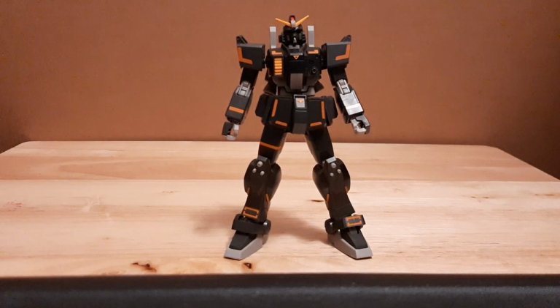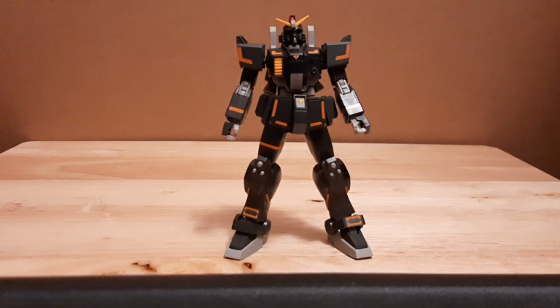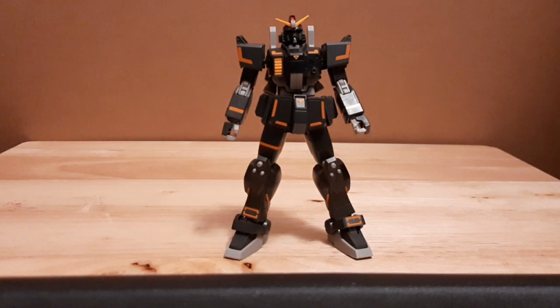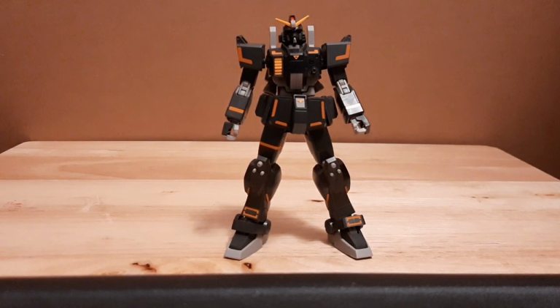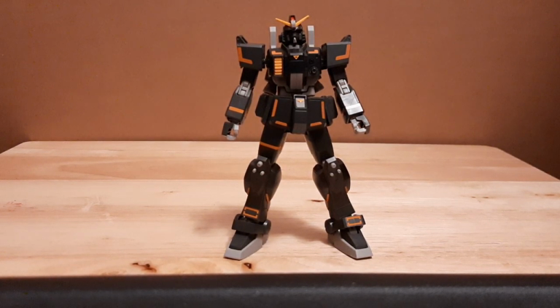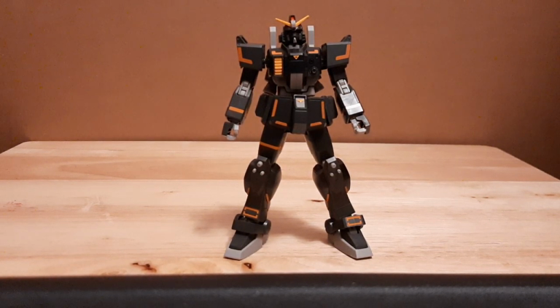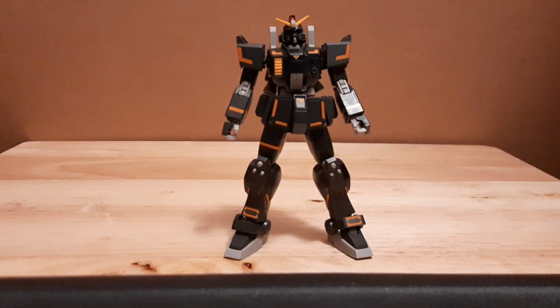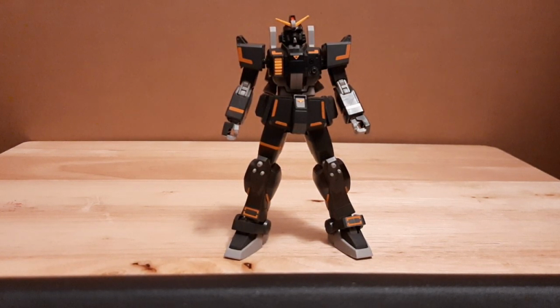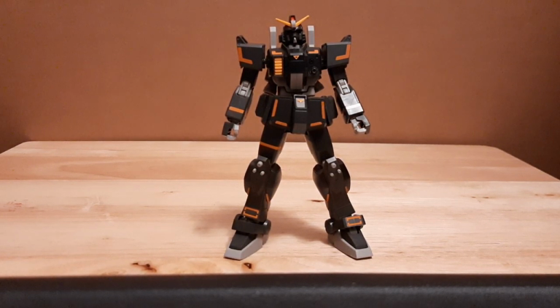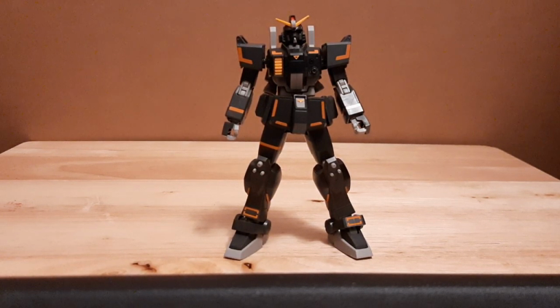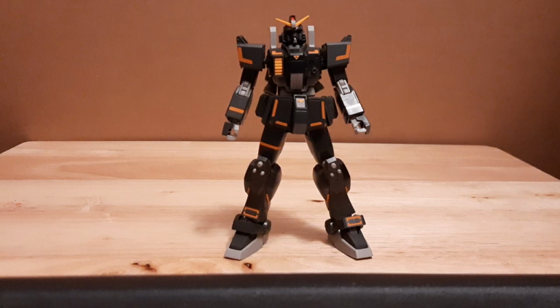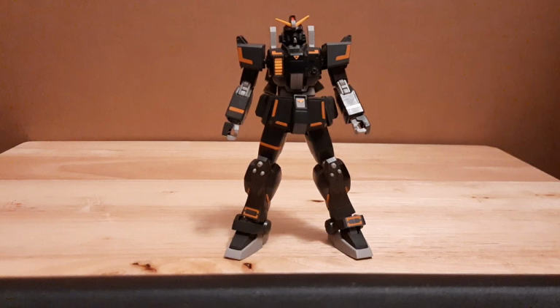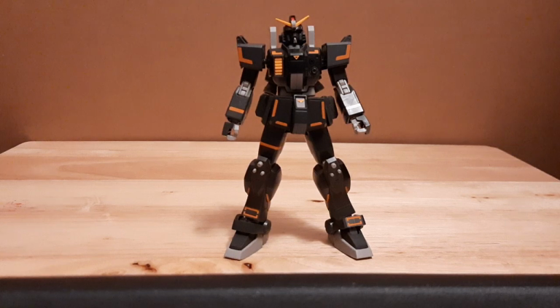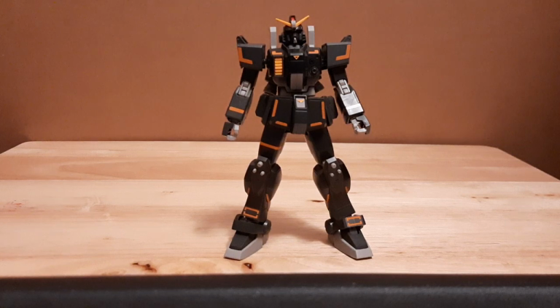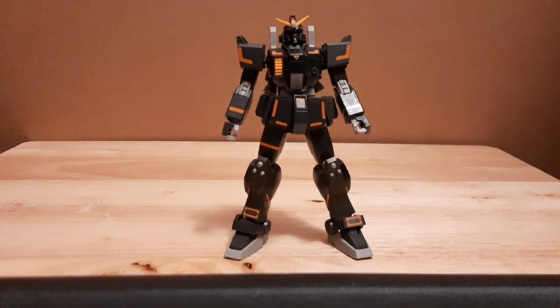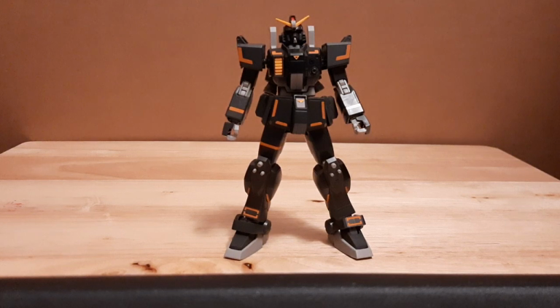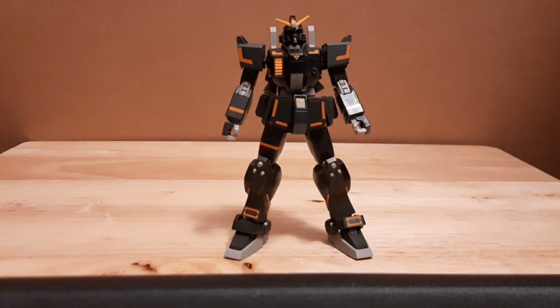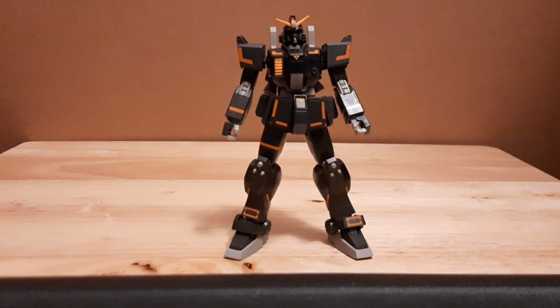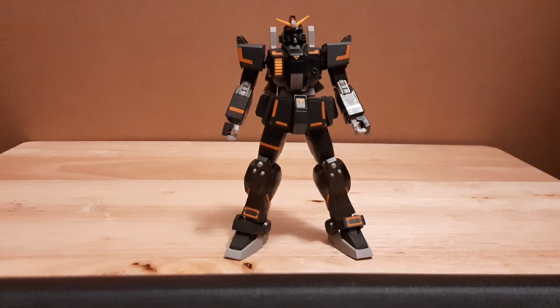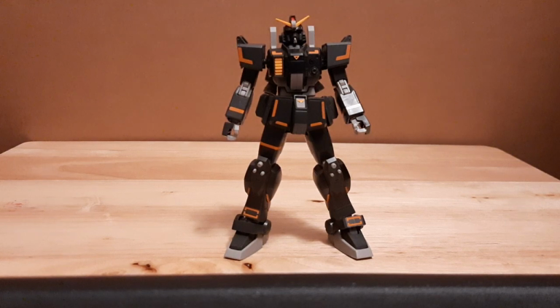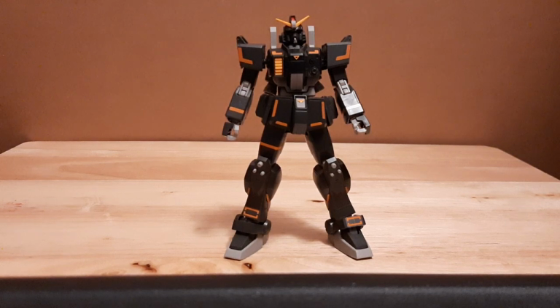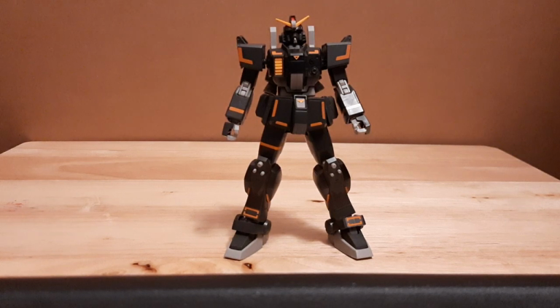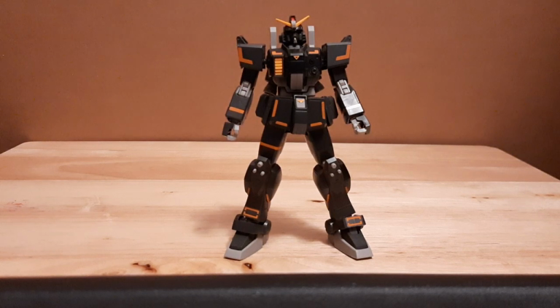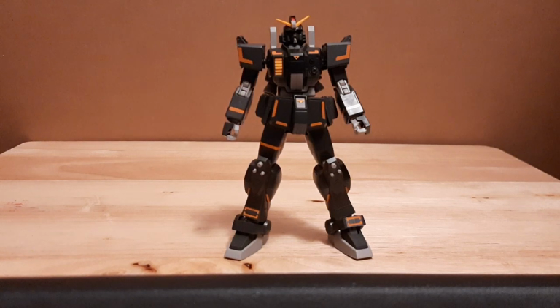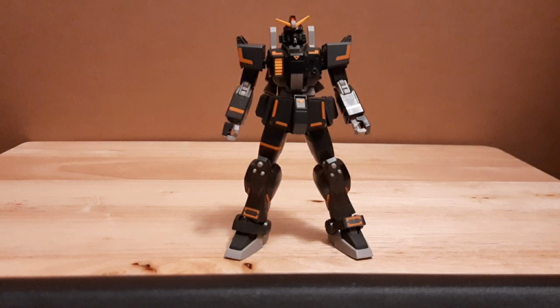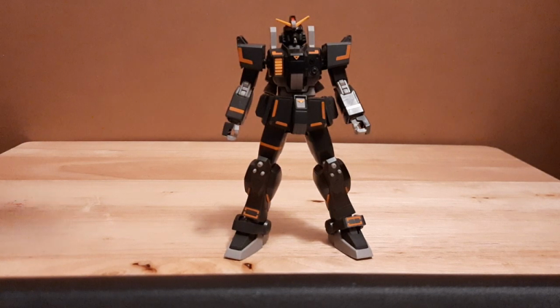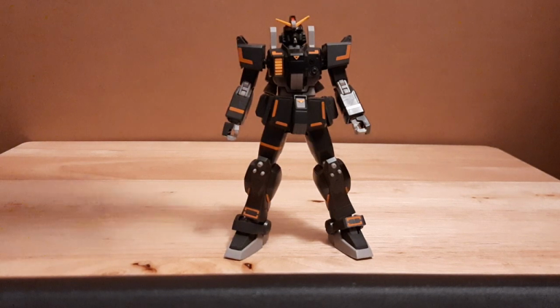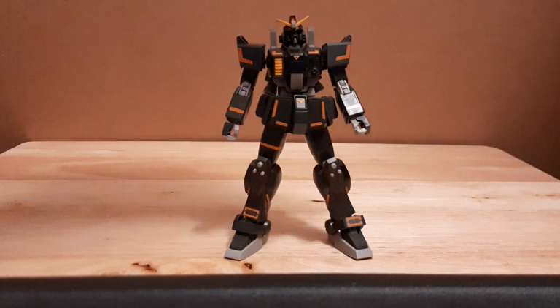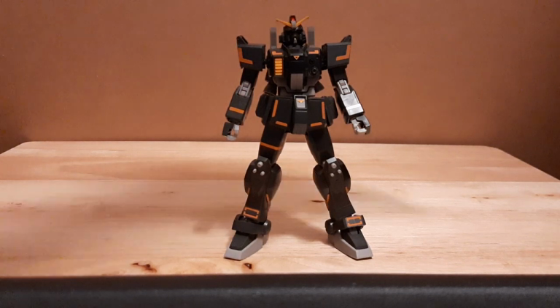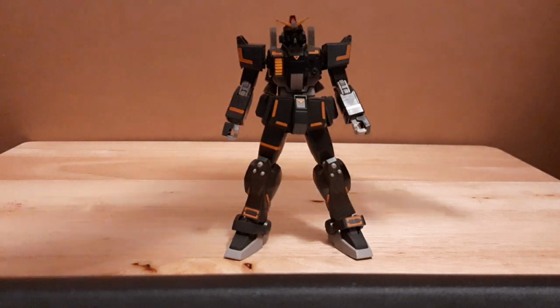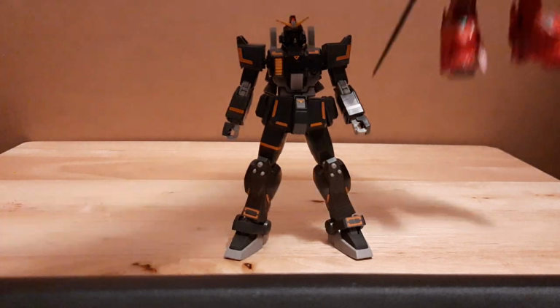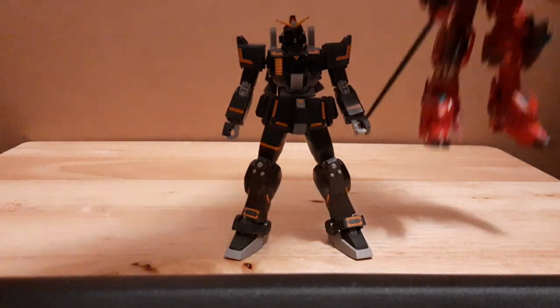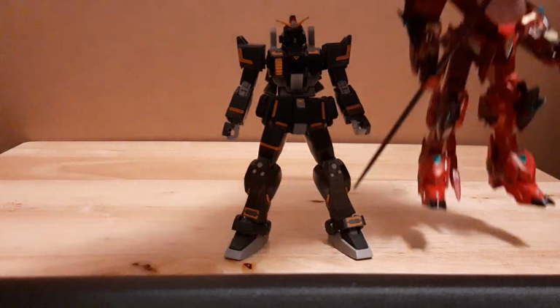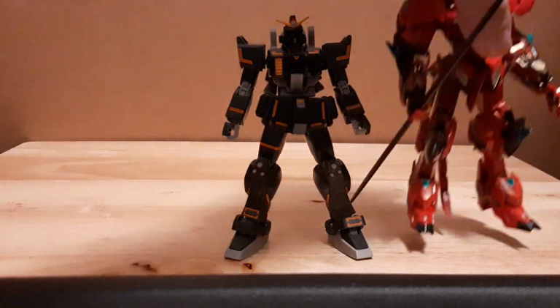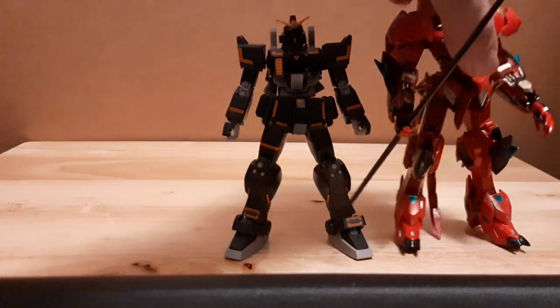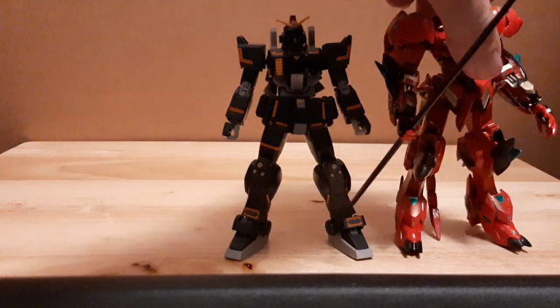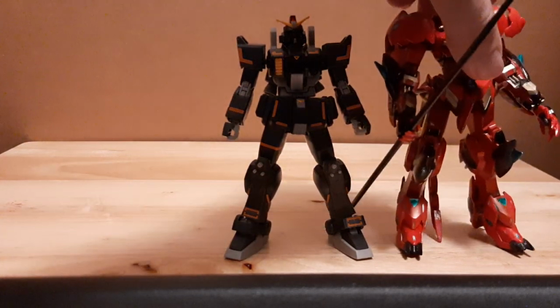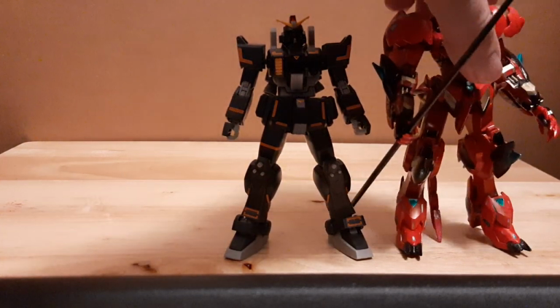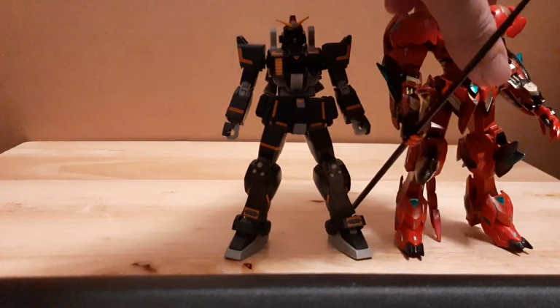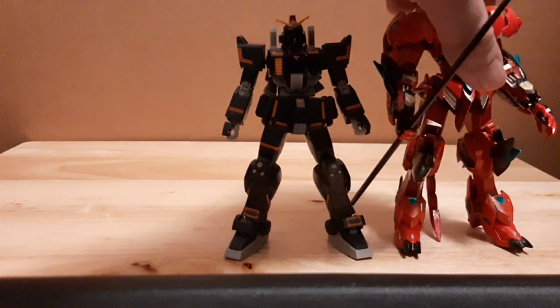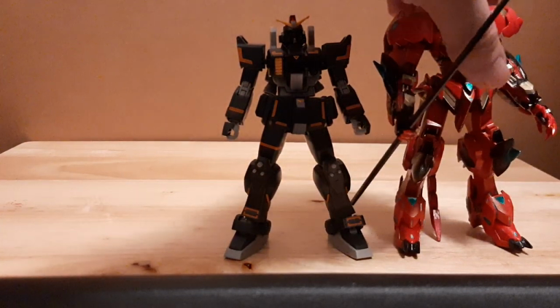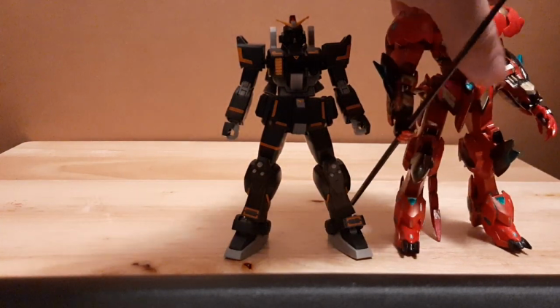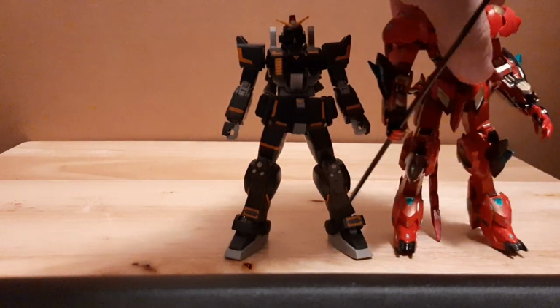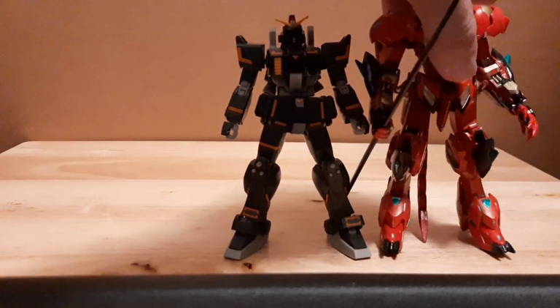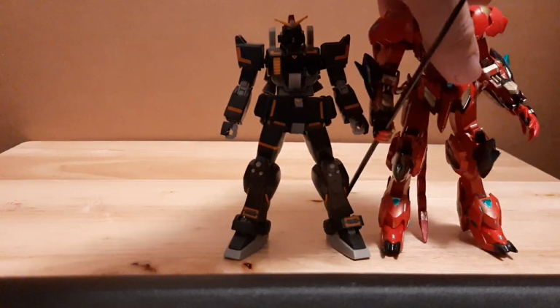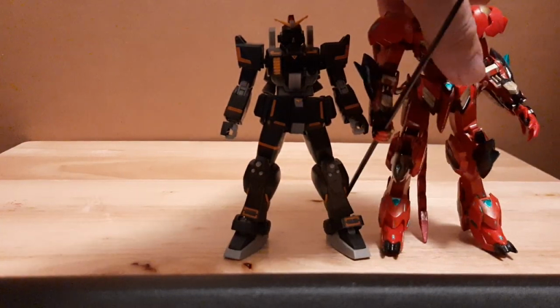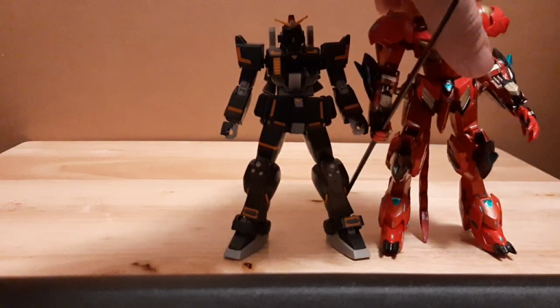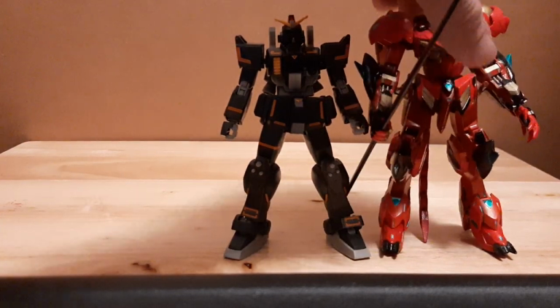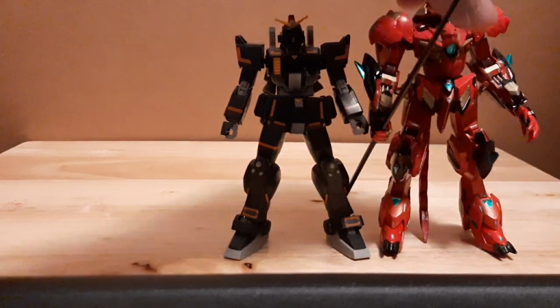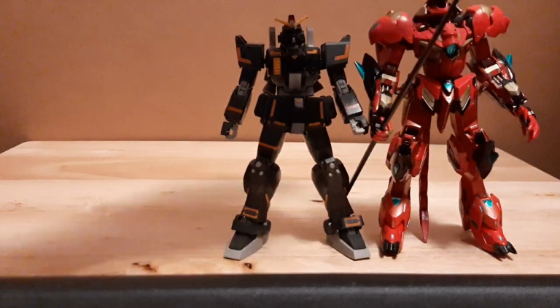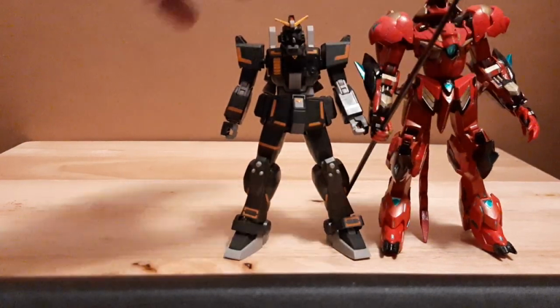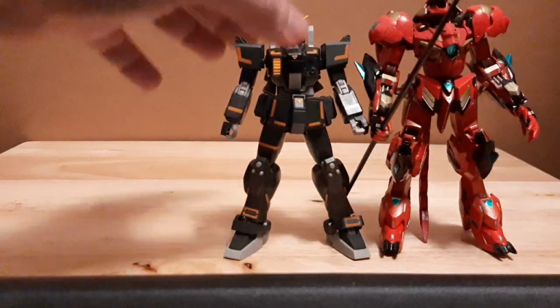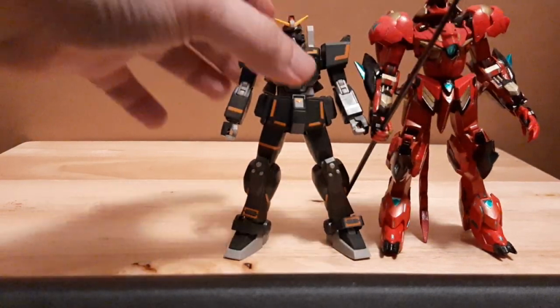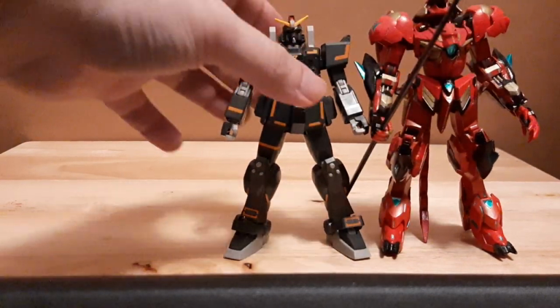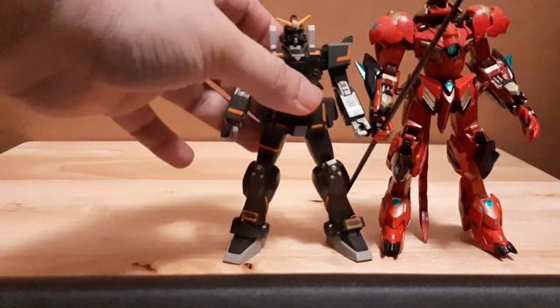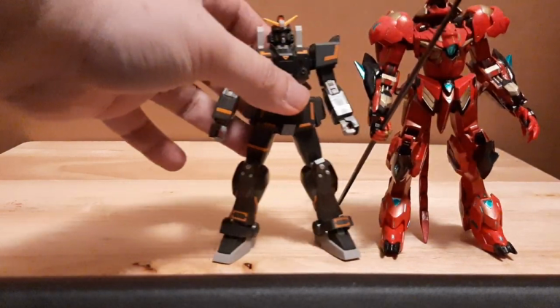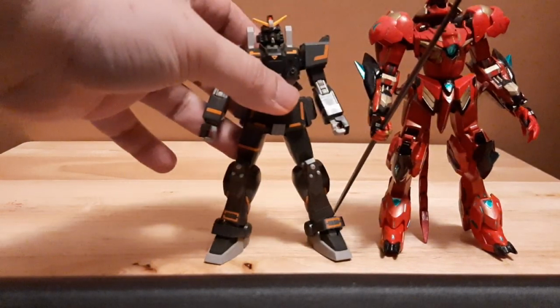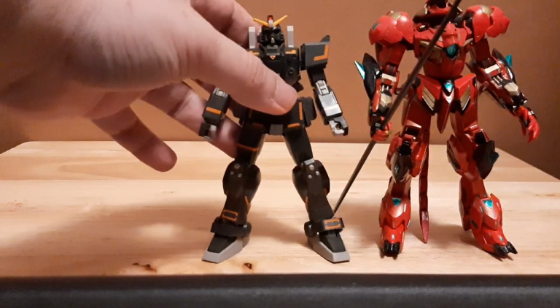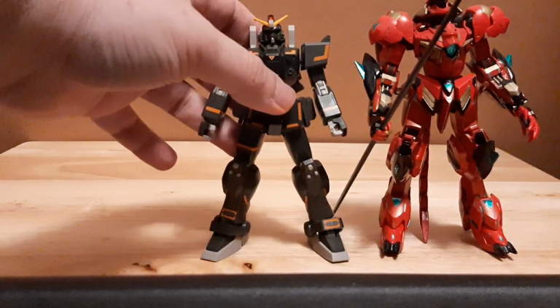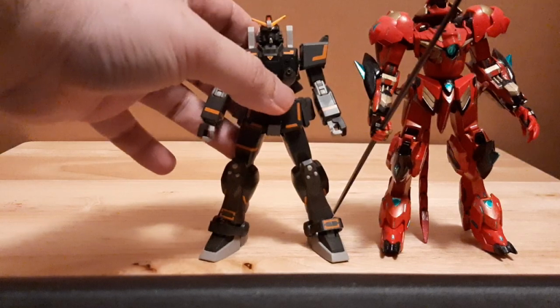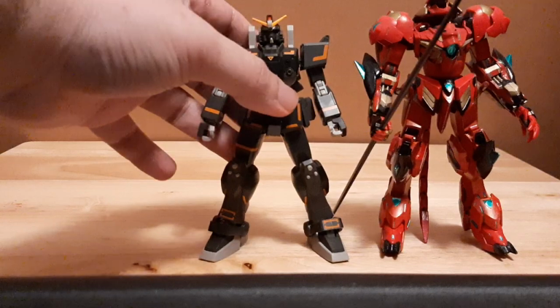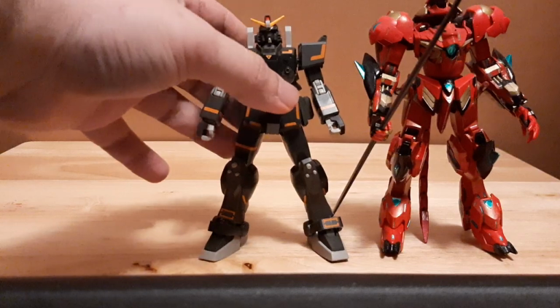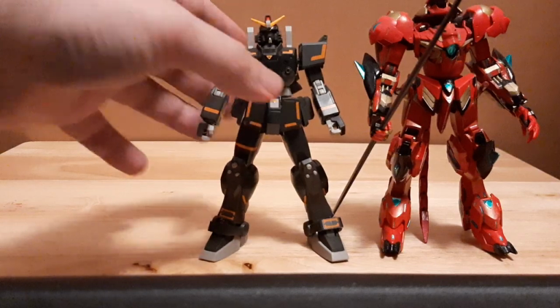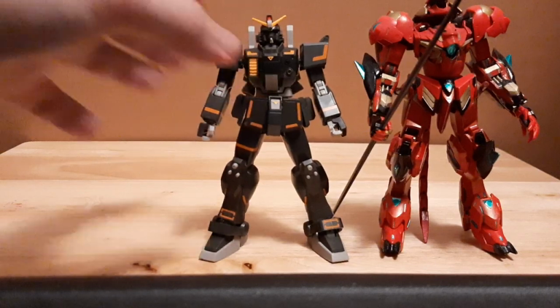Let's compare it to one of my custom units right here. Let's go with my custom Gyrog-Rog frame.